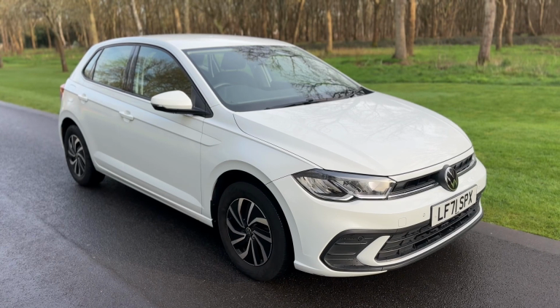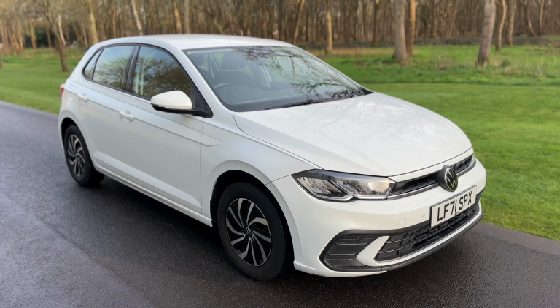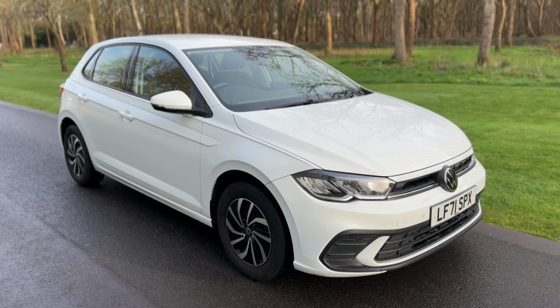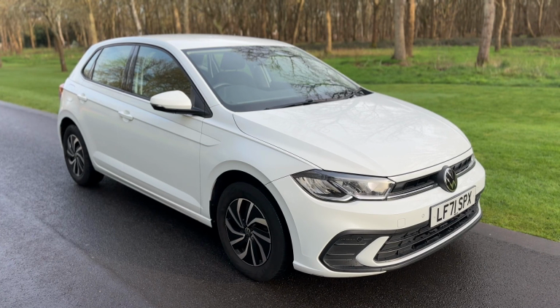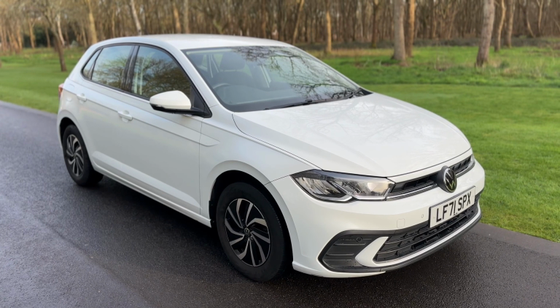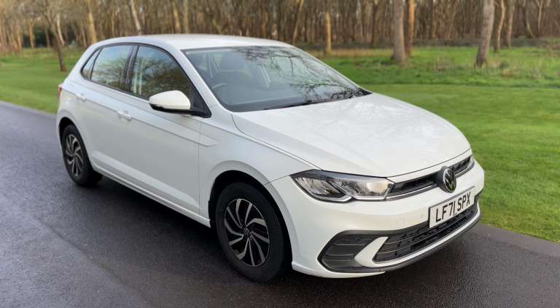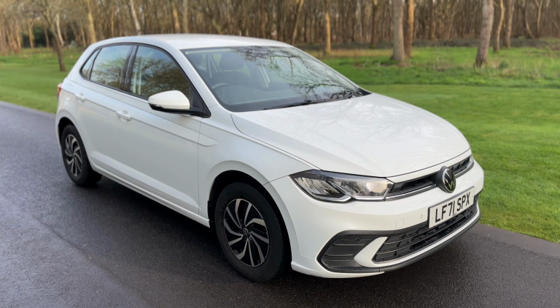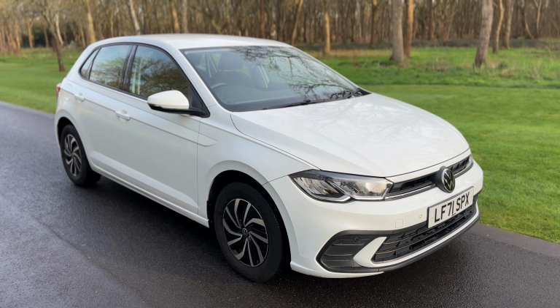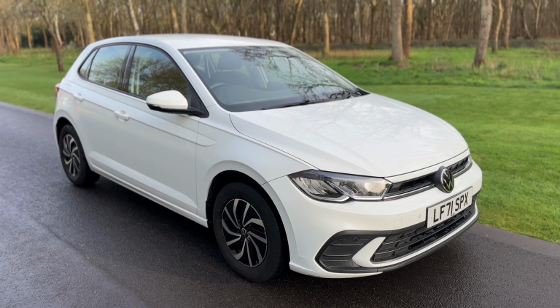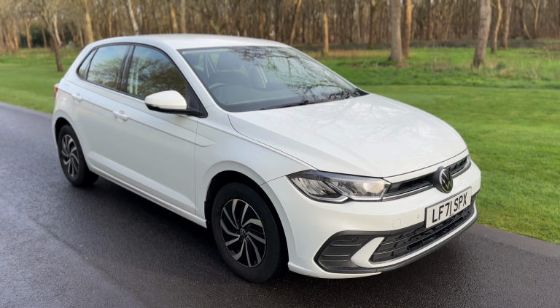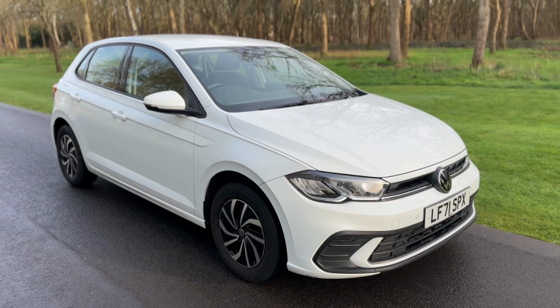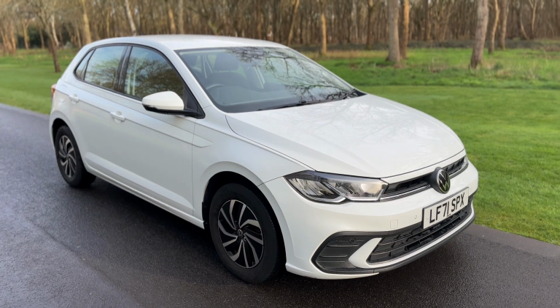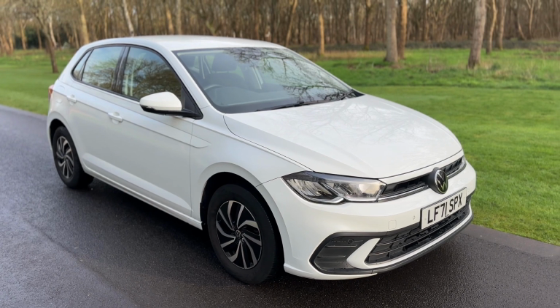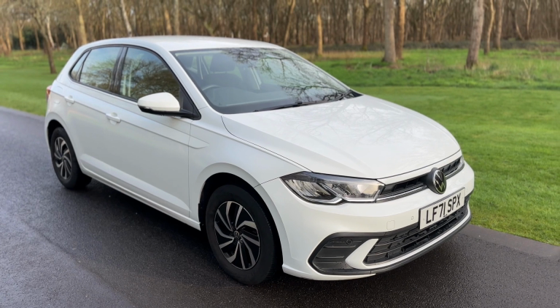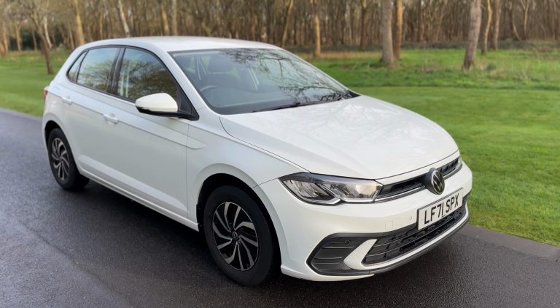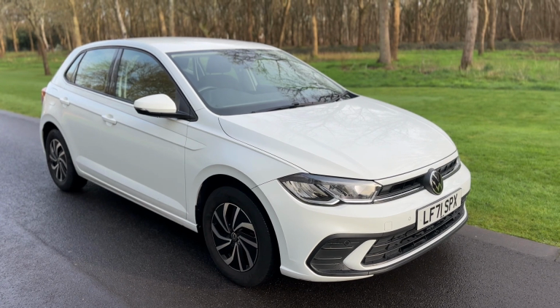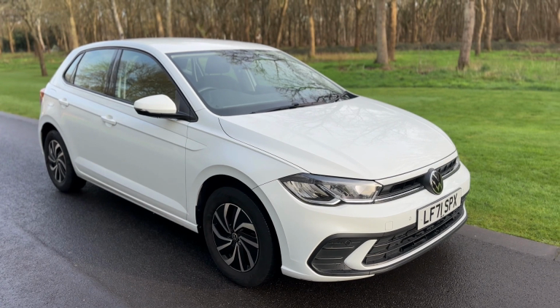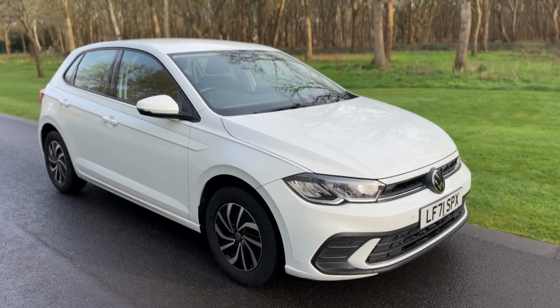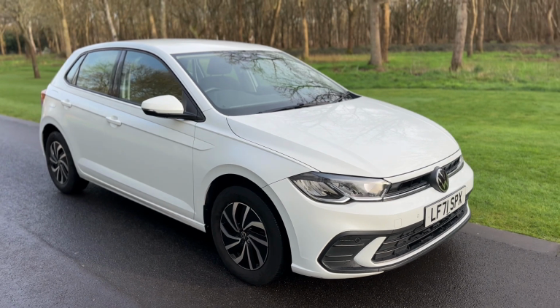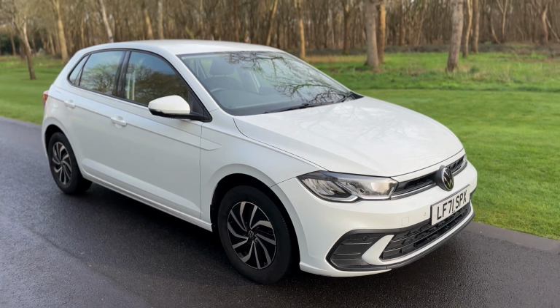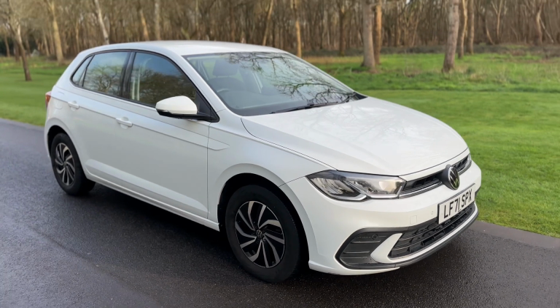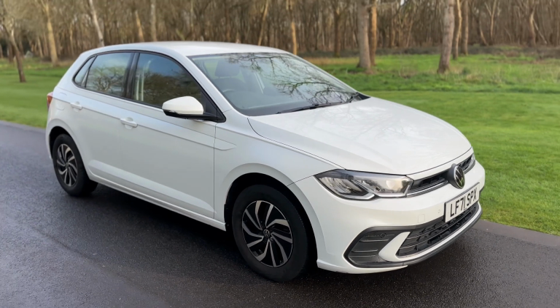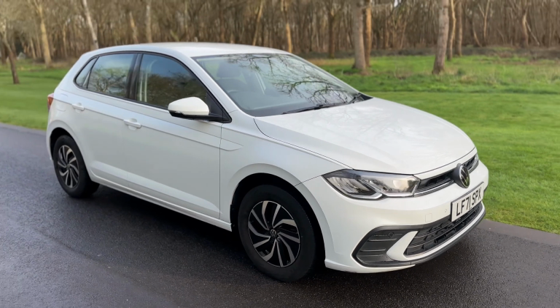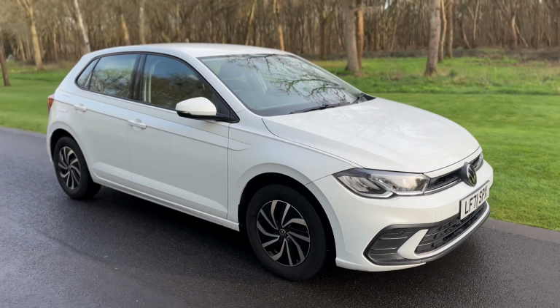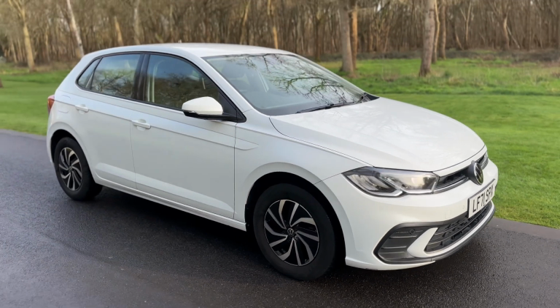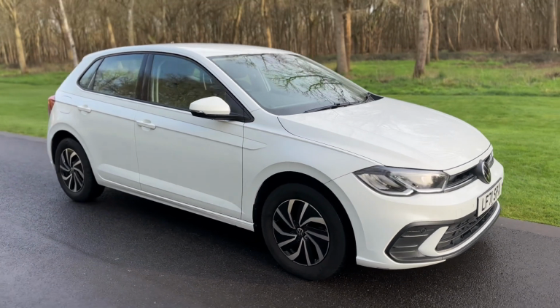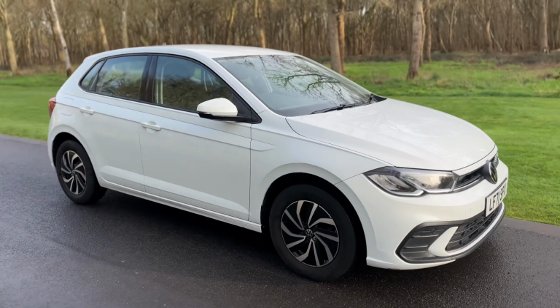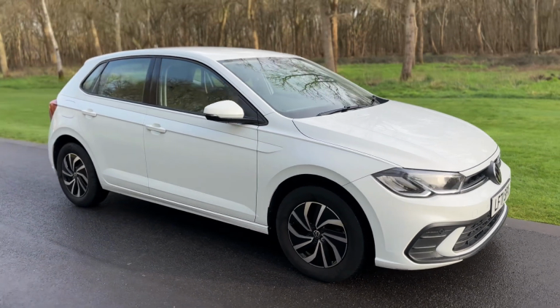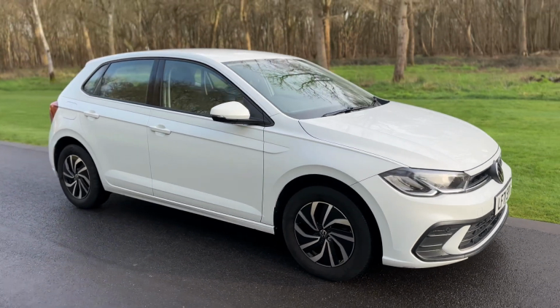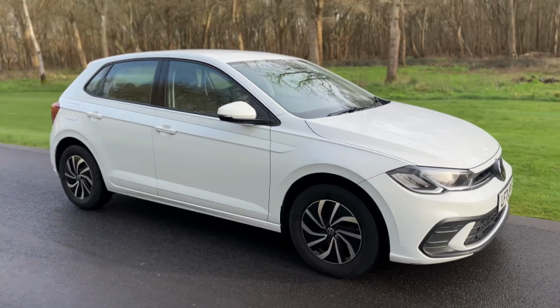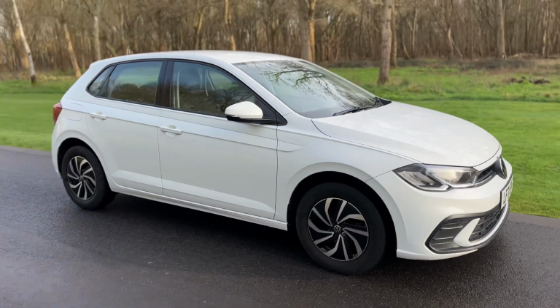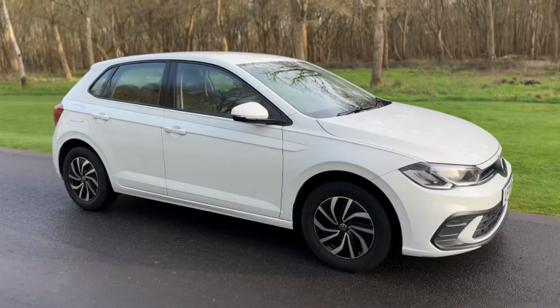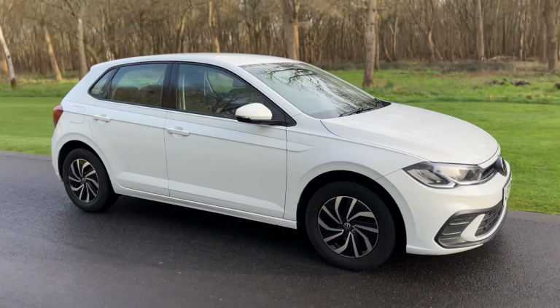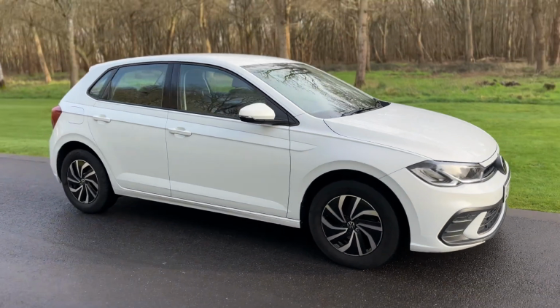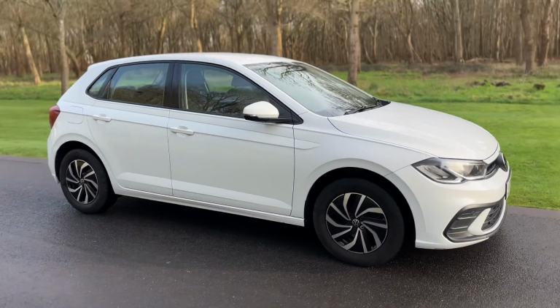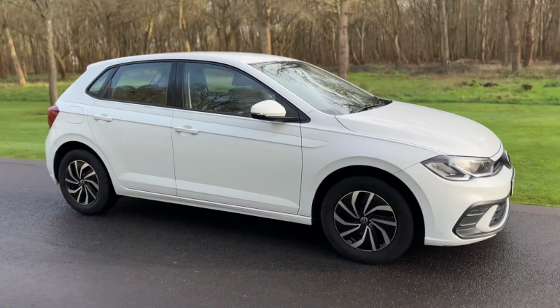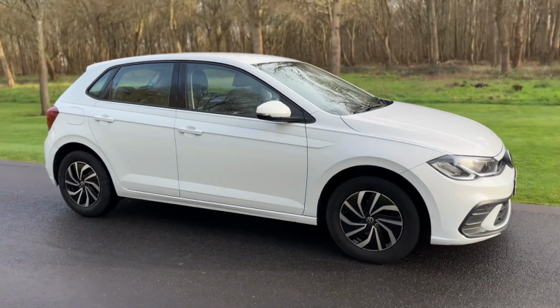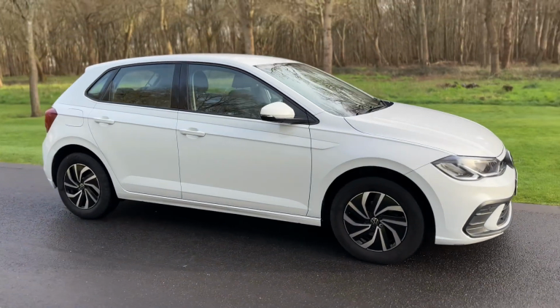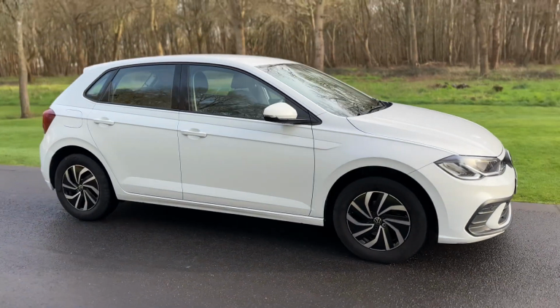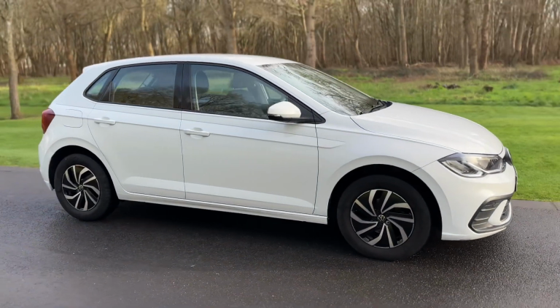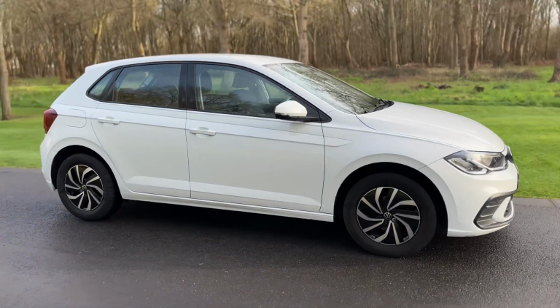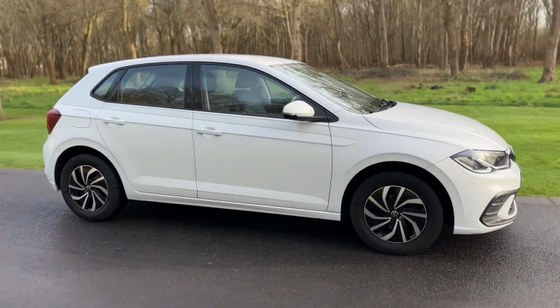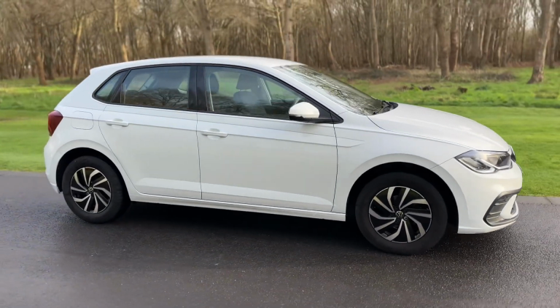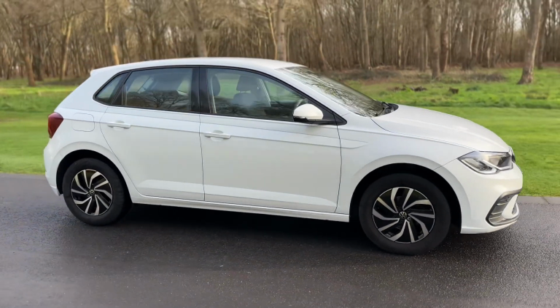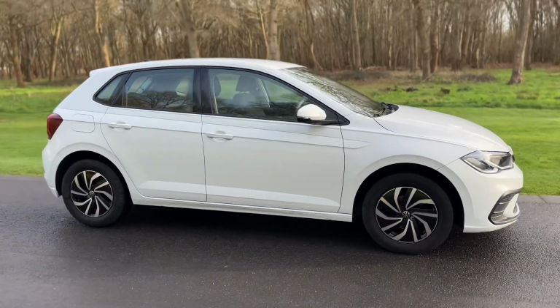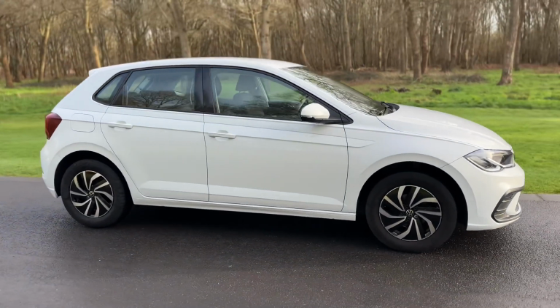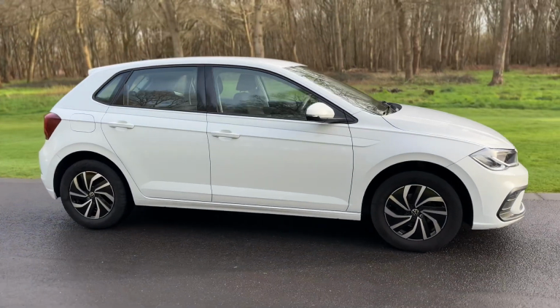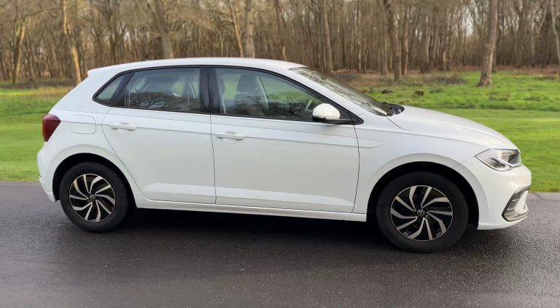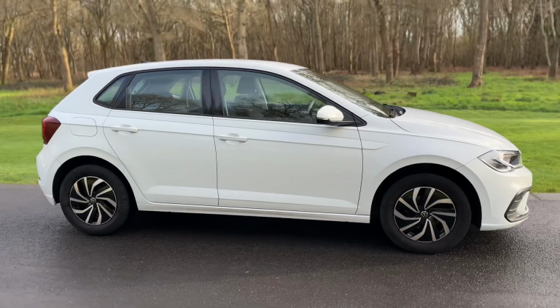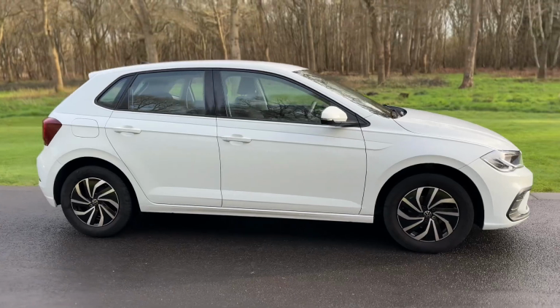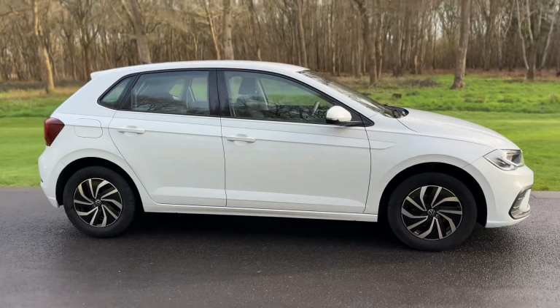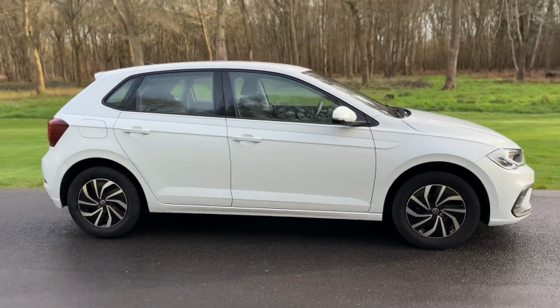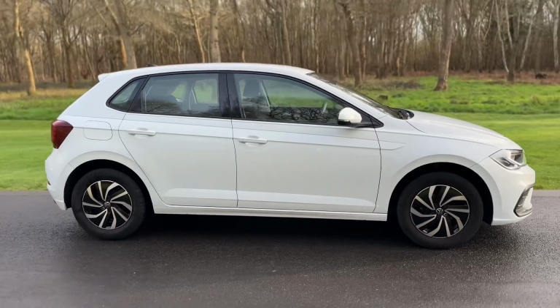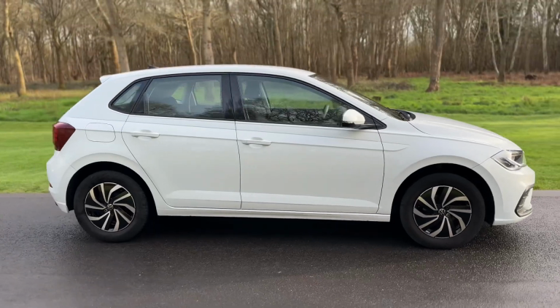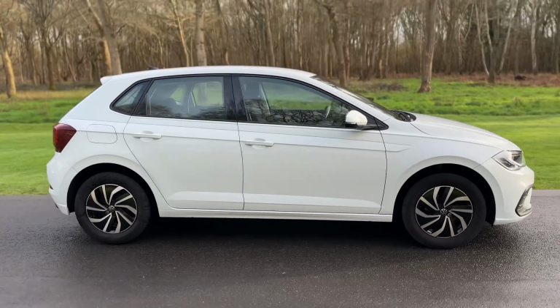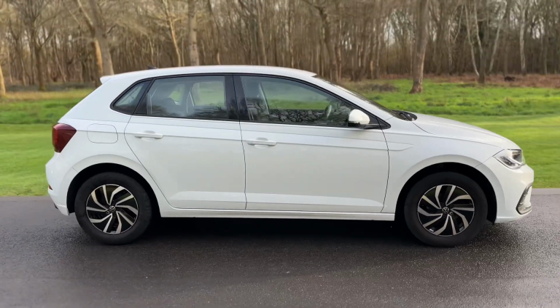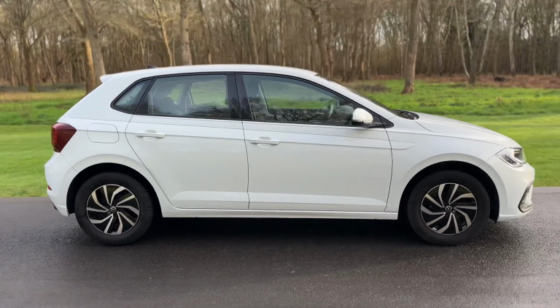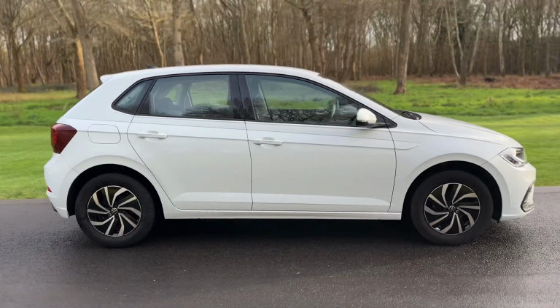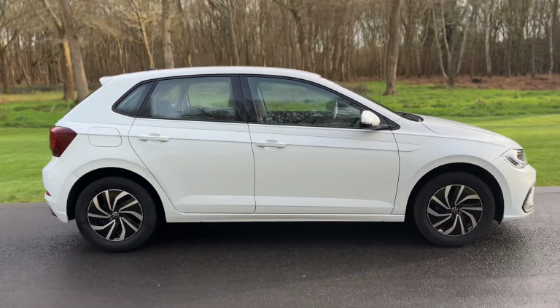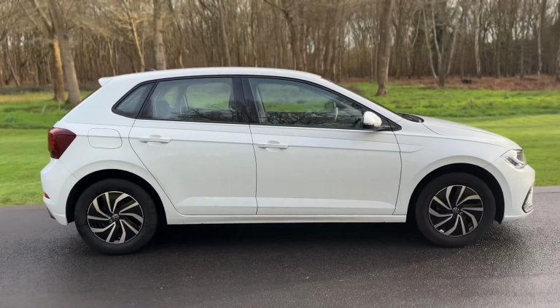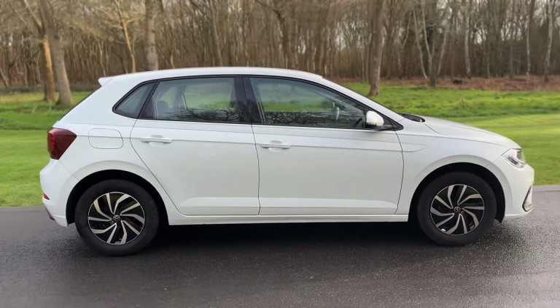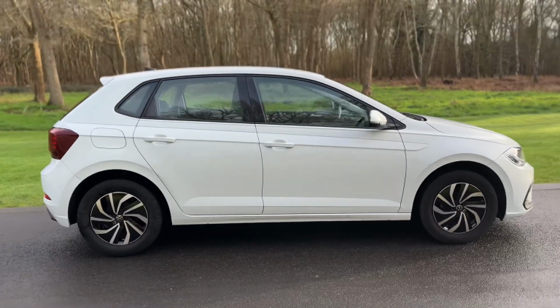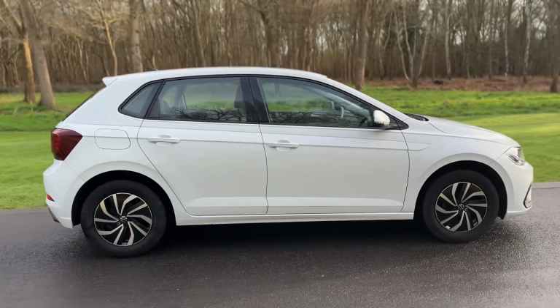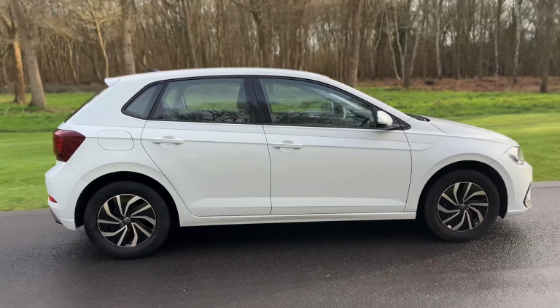So here we have the Volkswagen Polo on a 71 plate. I'm going to start off by showing you around the outside of the car and then we'll hop in and run through some controls on the inside.